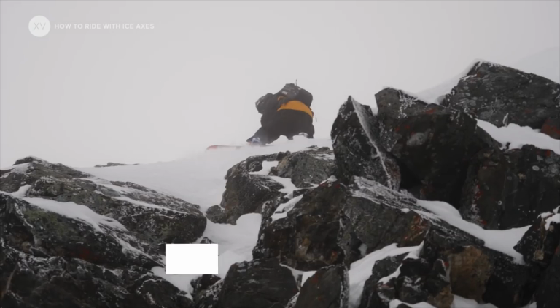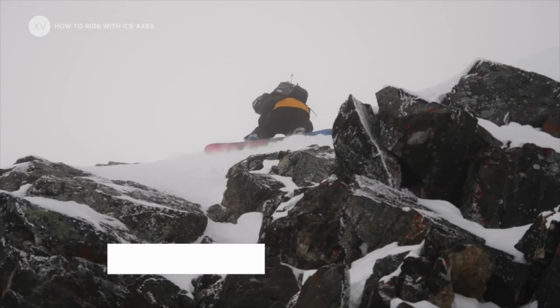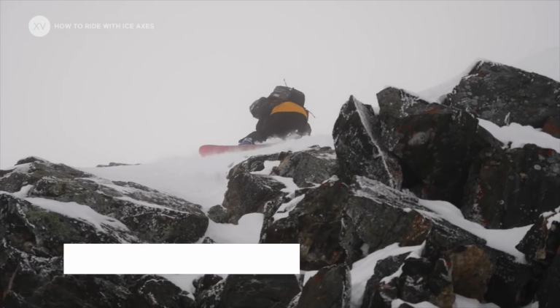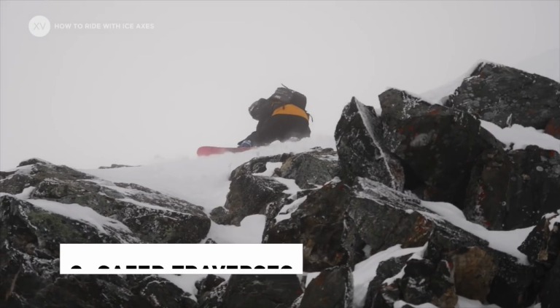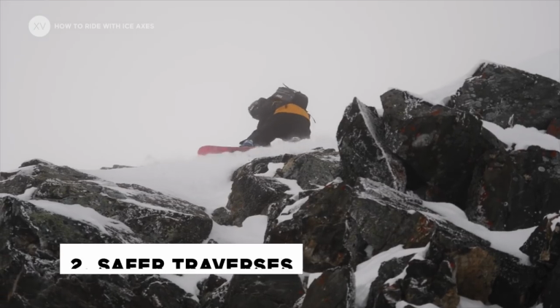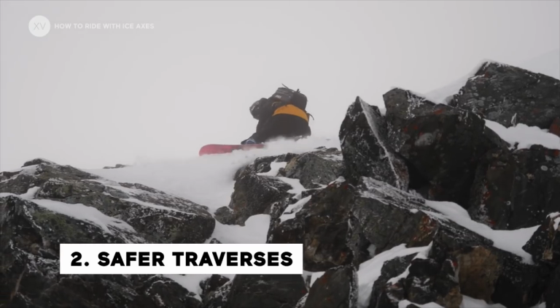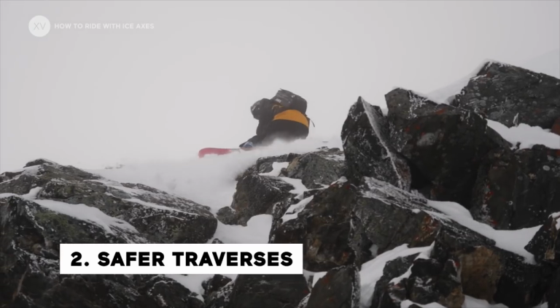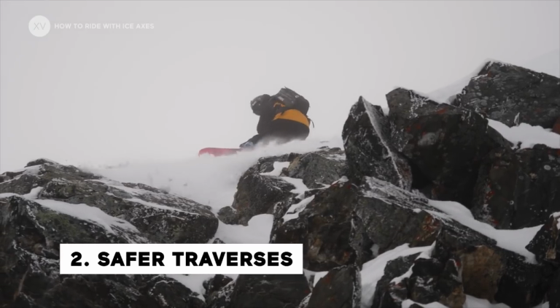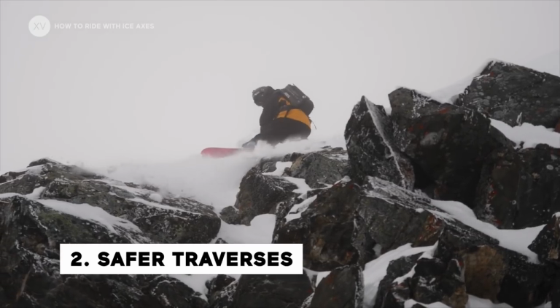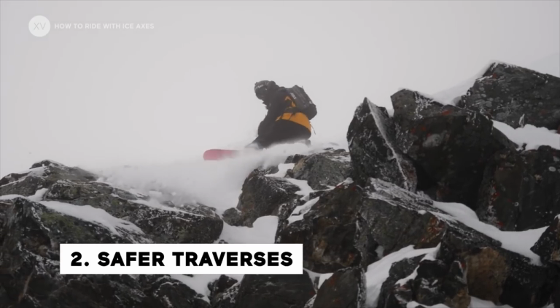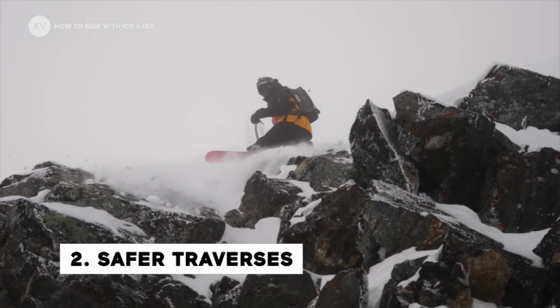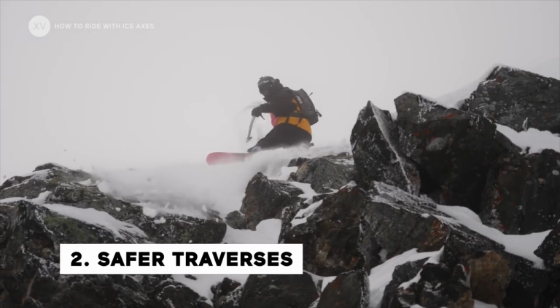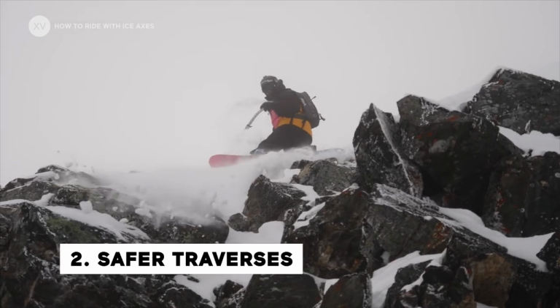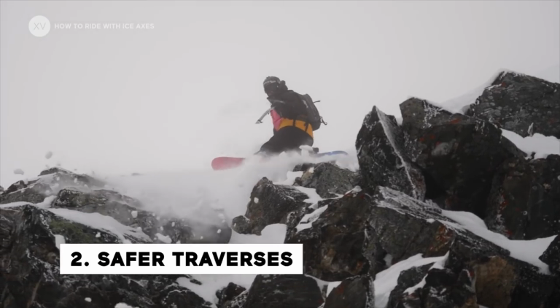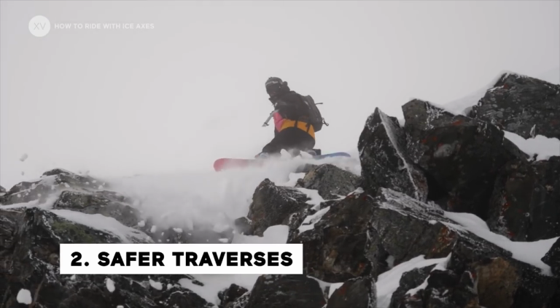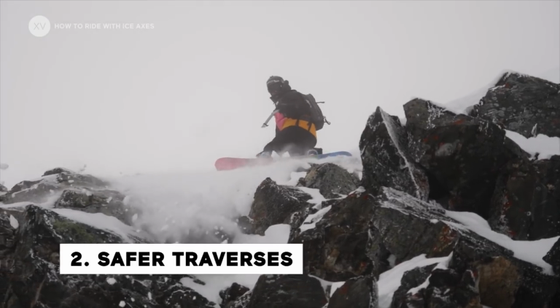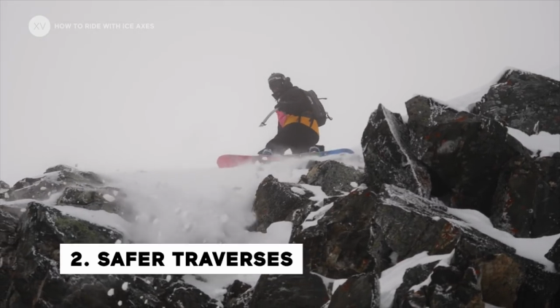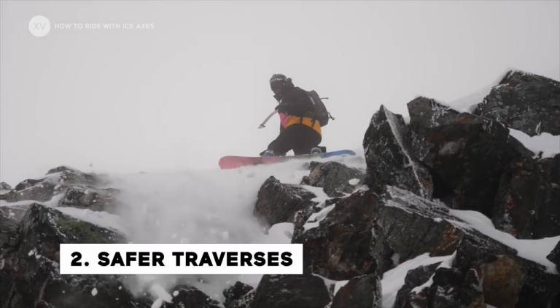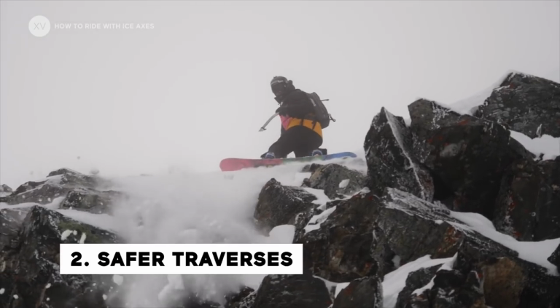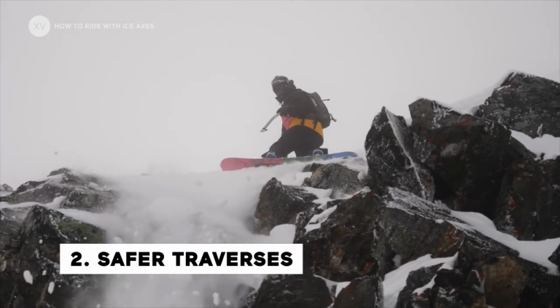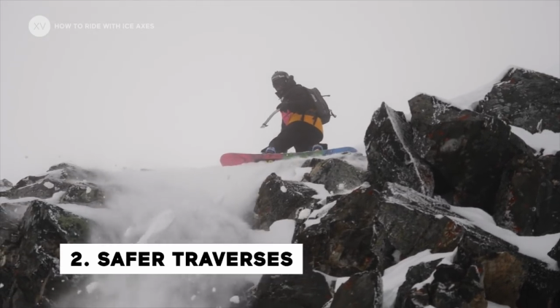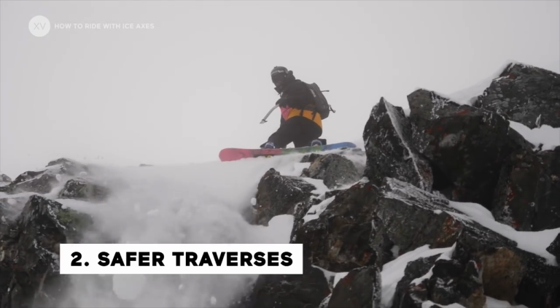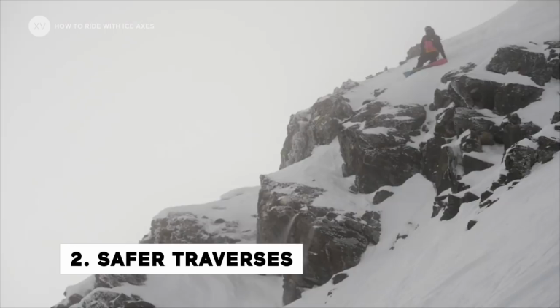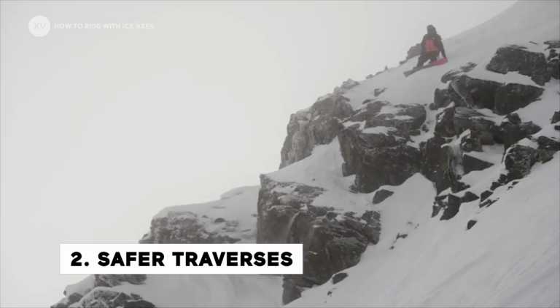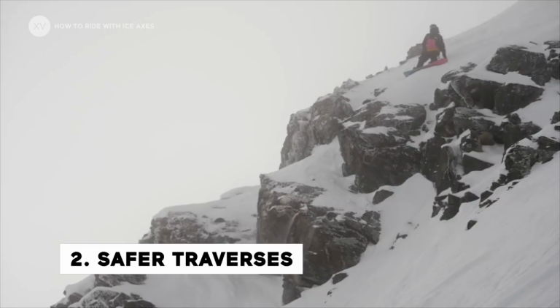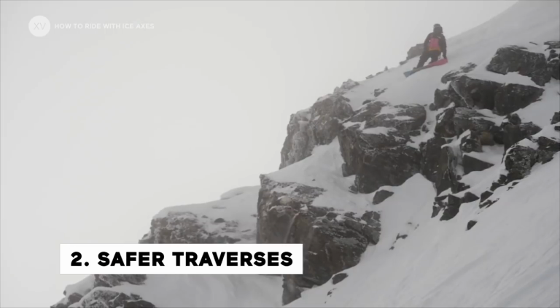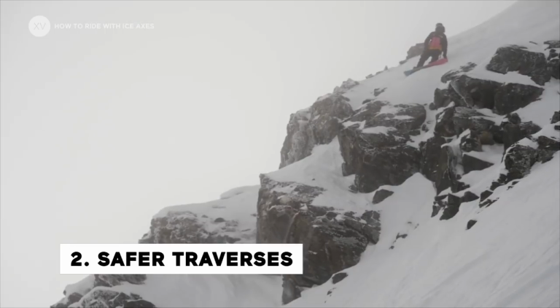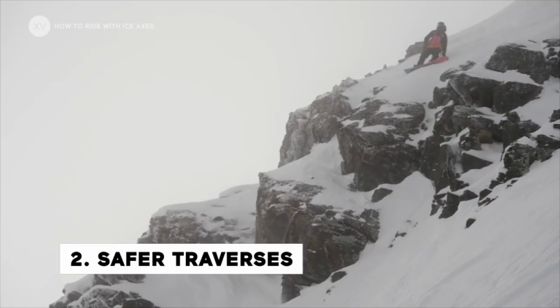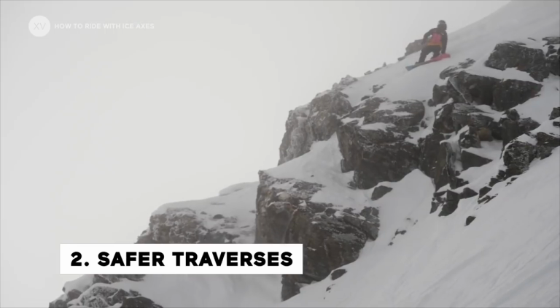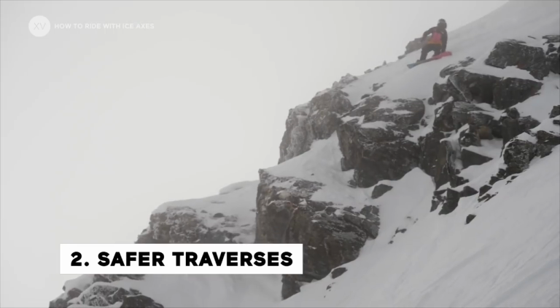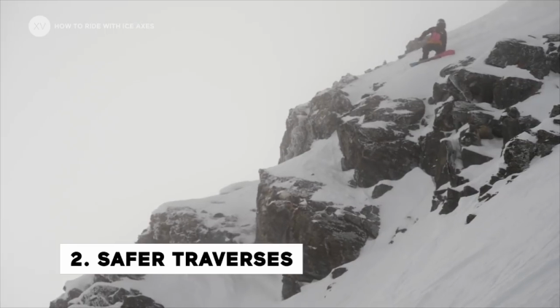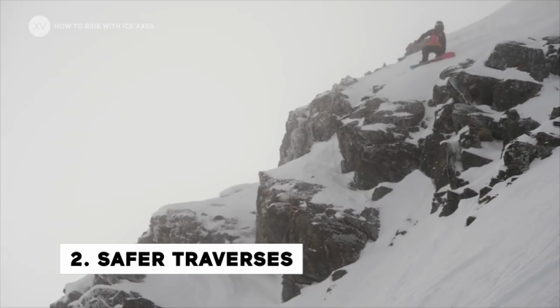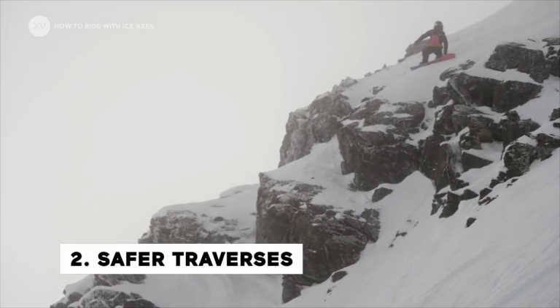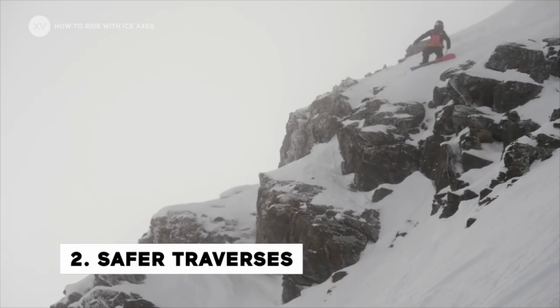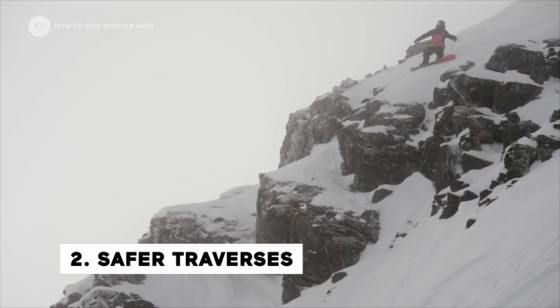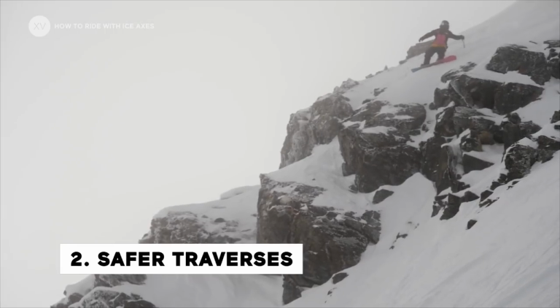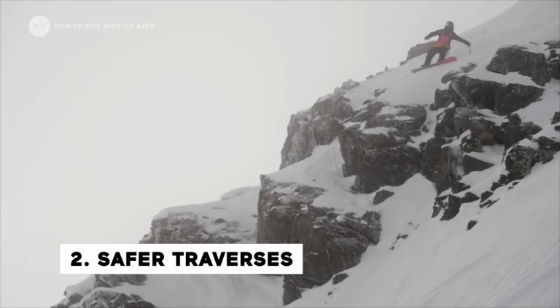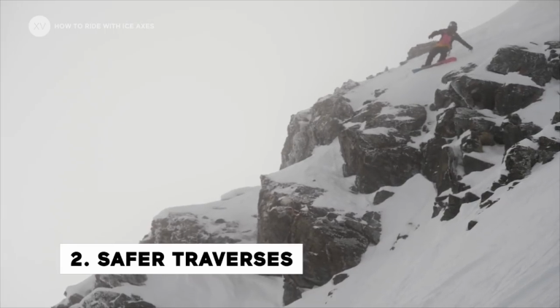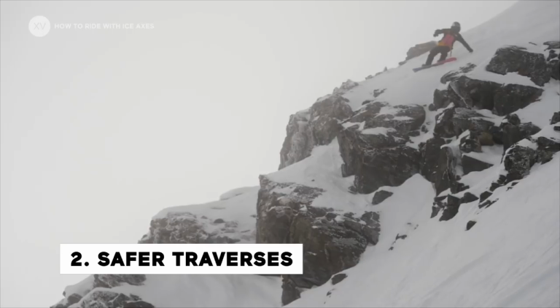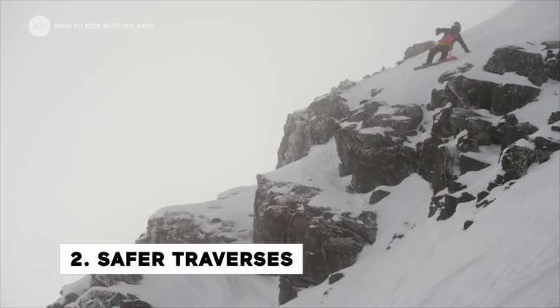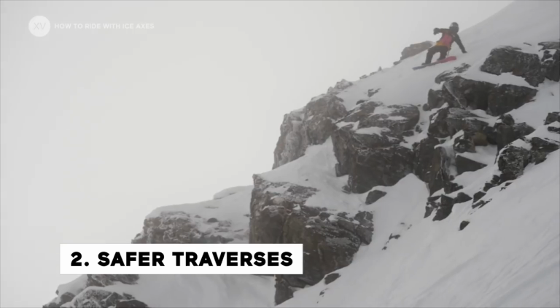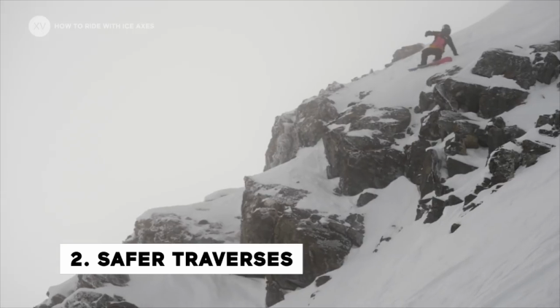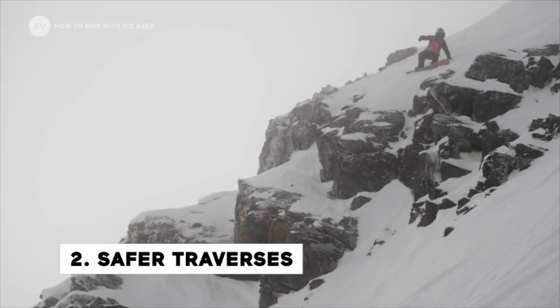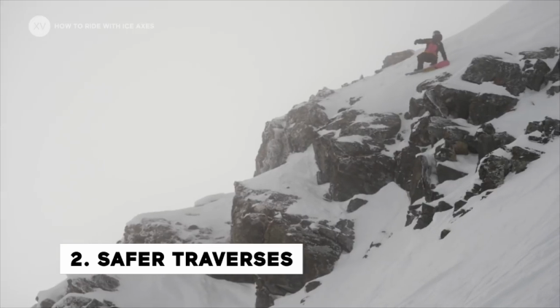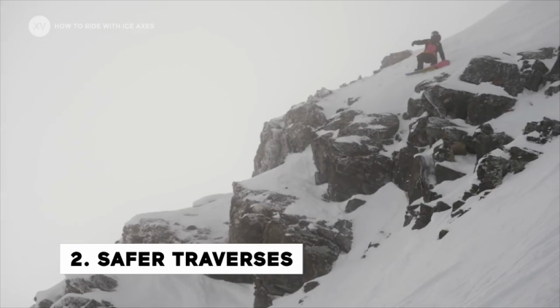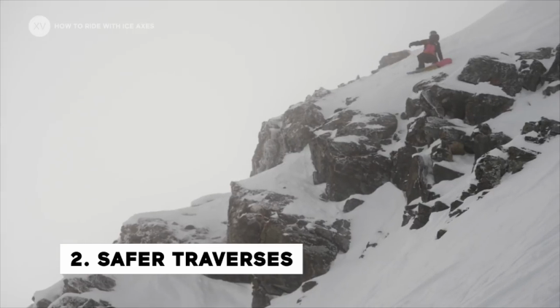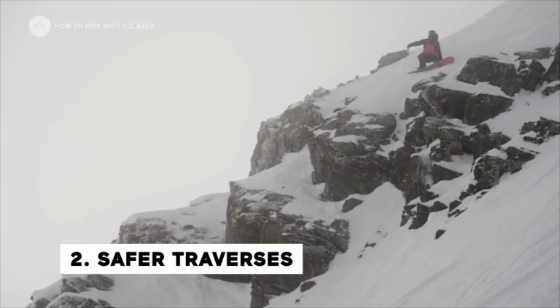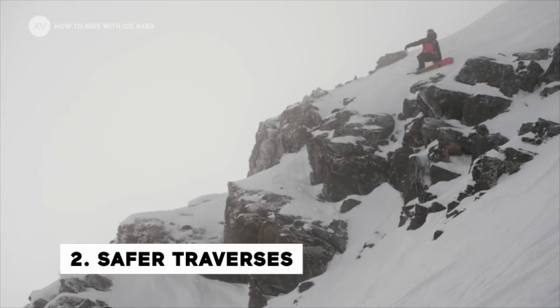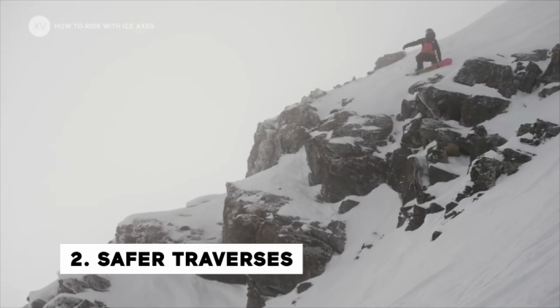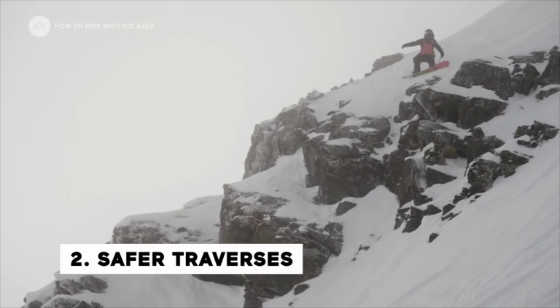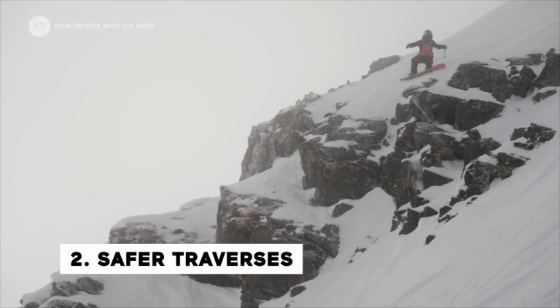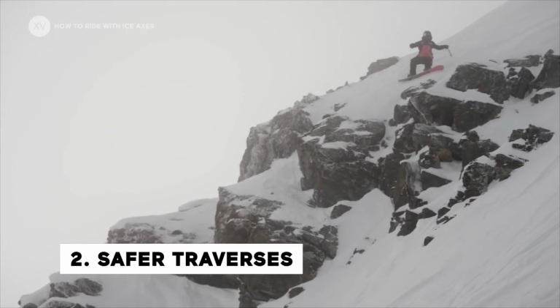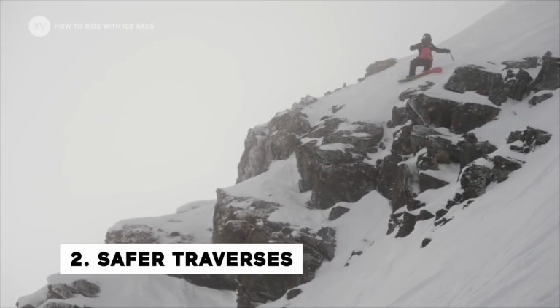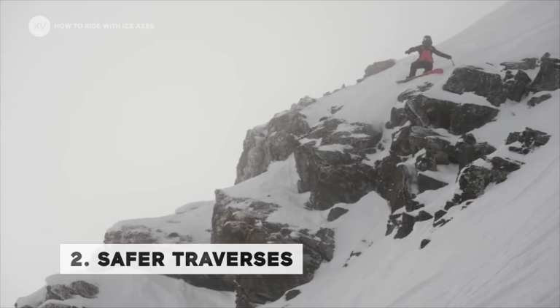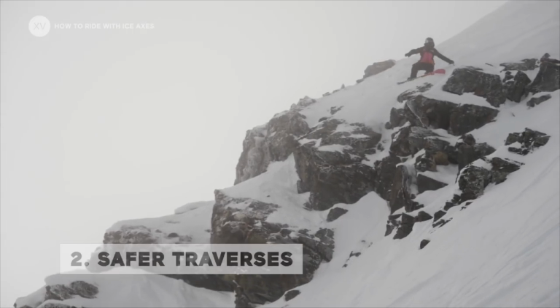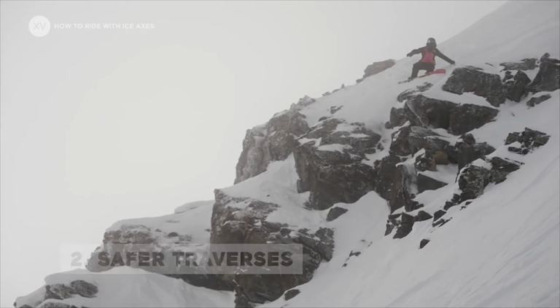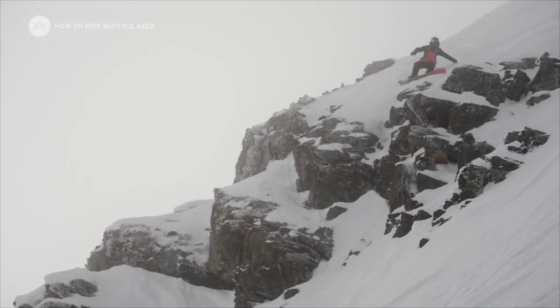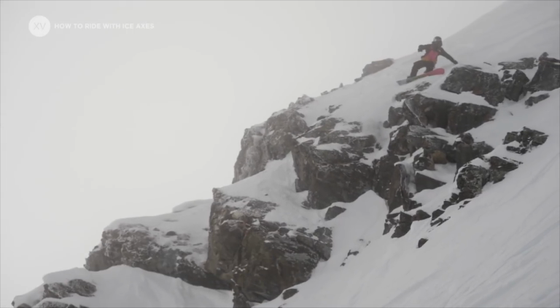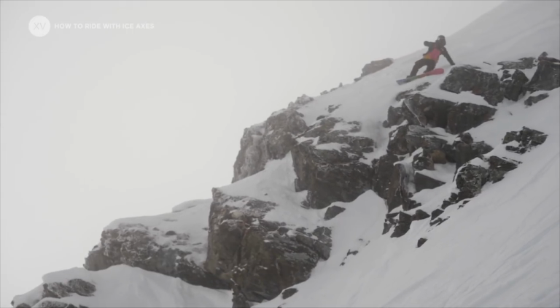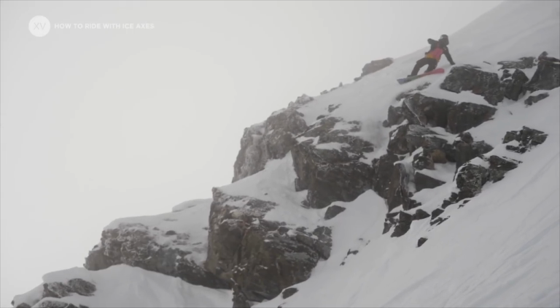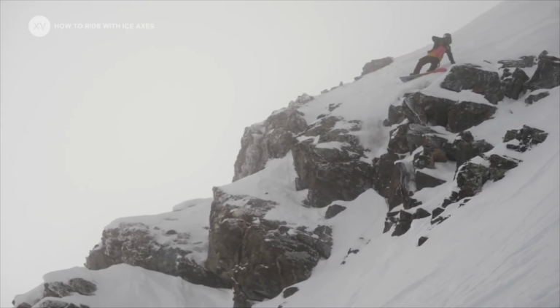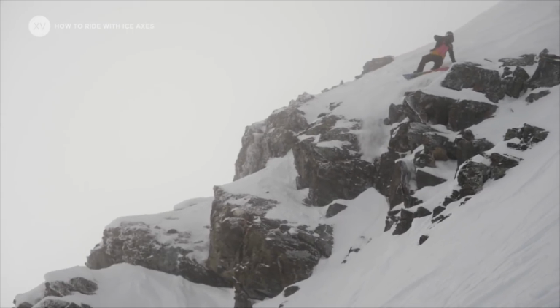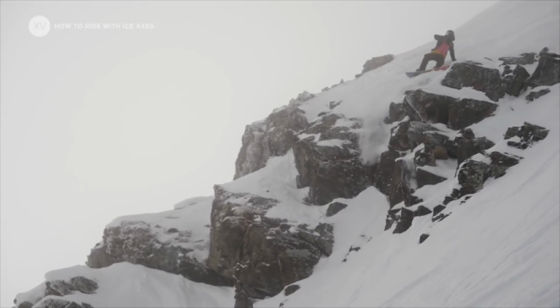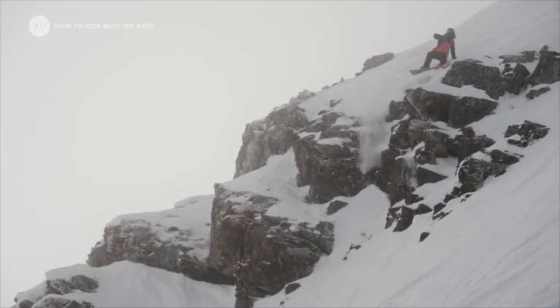Number two: securing yourself above a sketchy traverse, especially on the hillside edge for snowboarders.